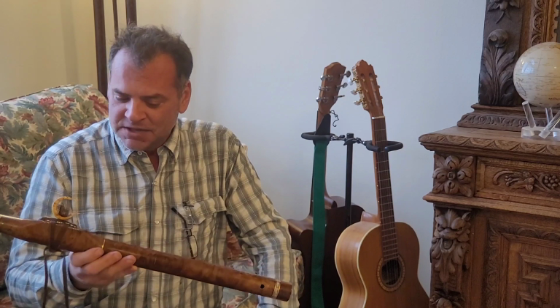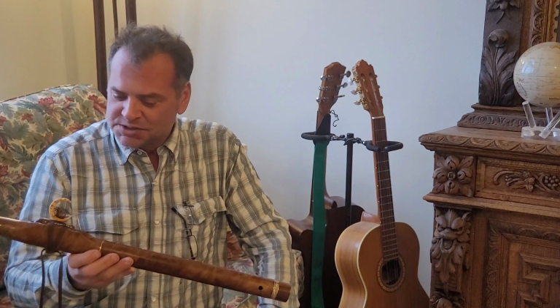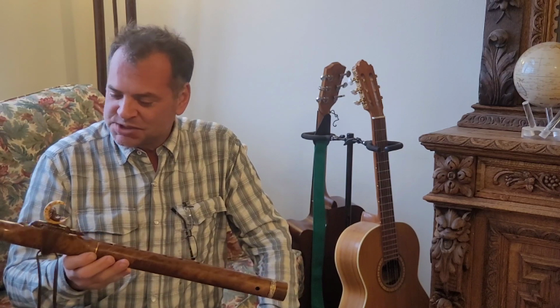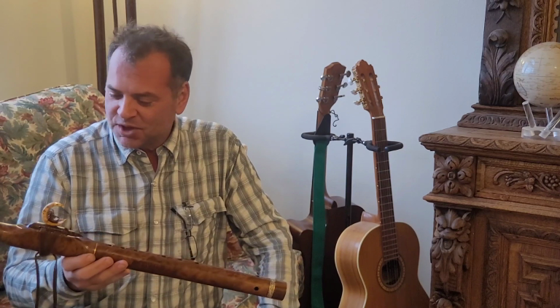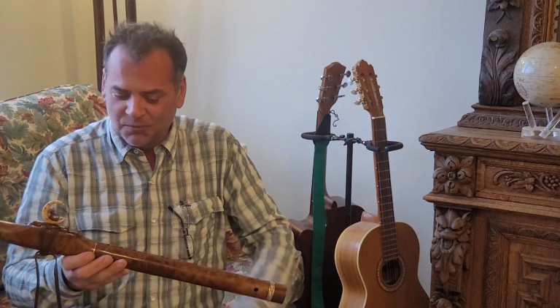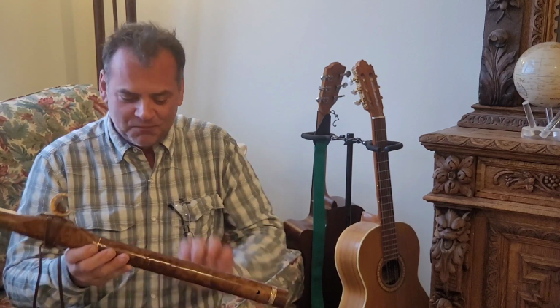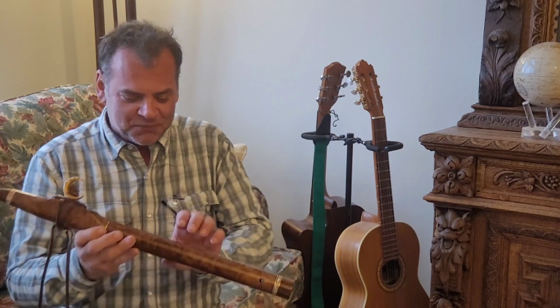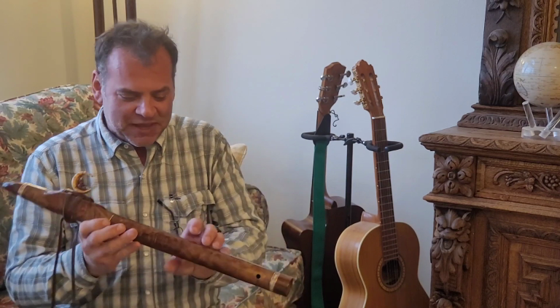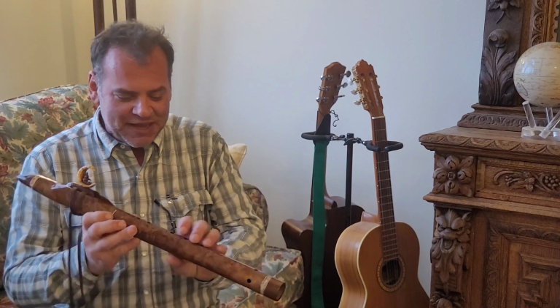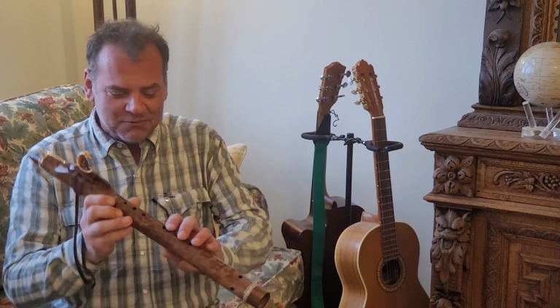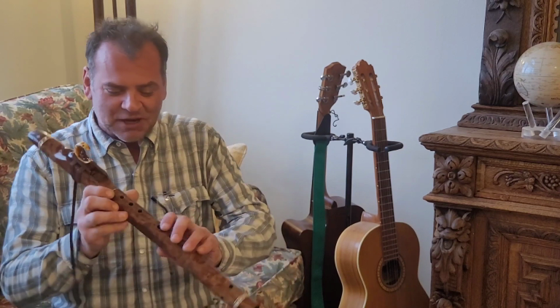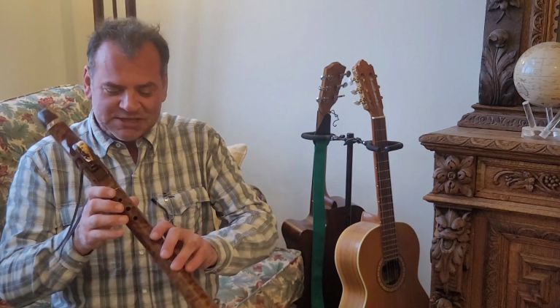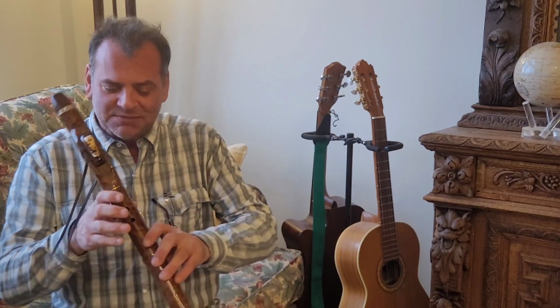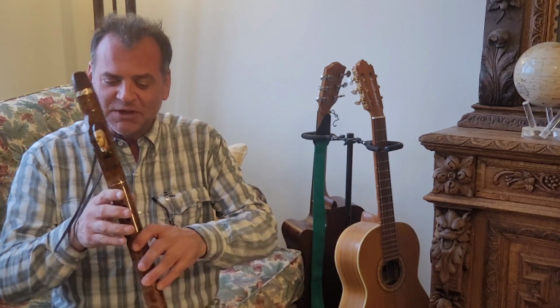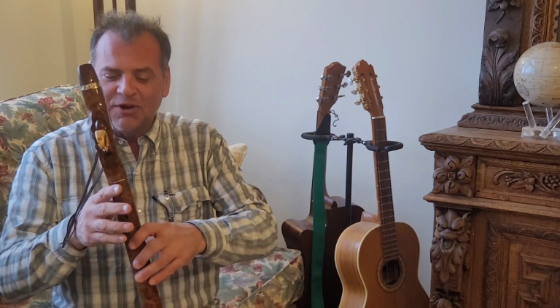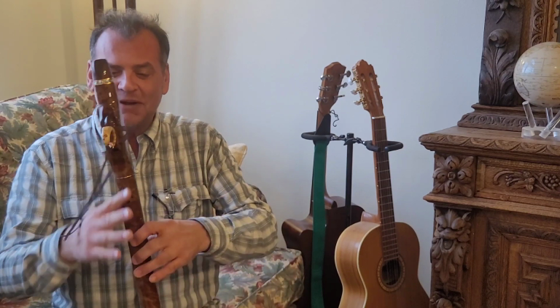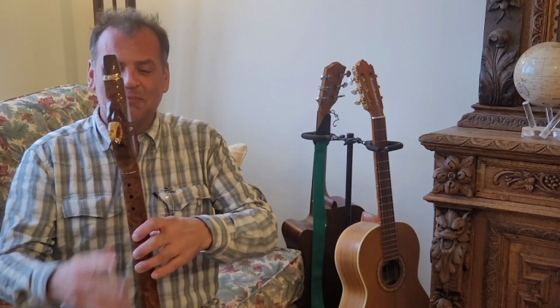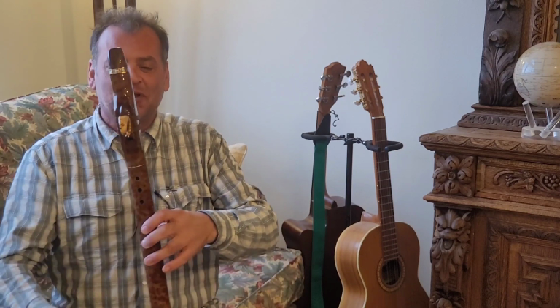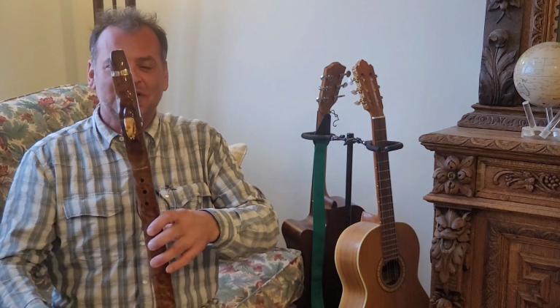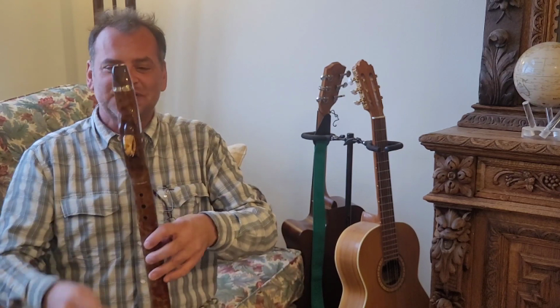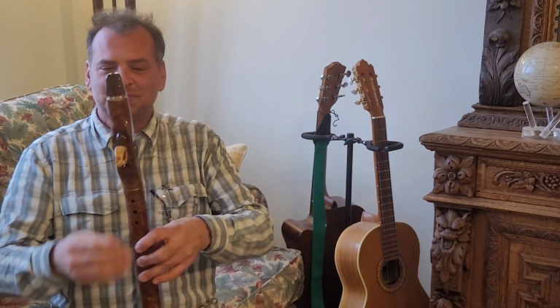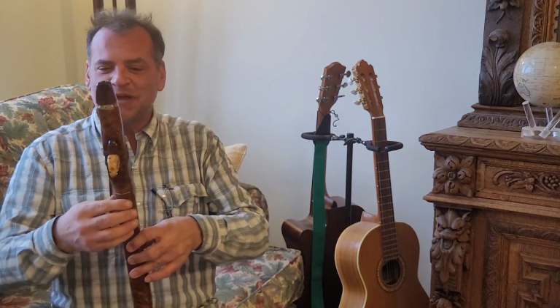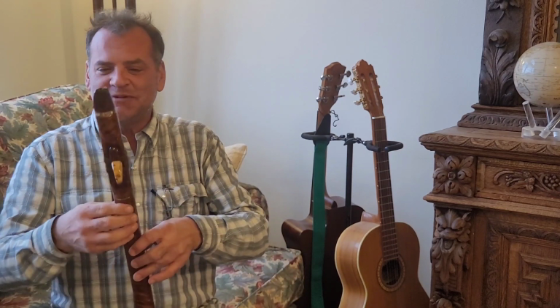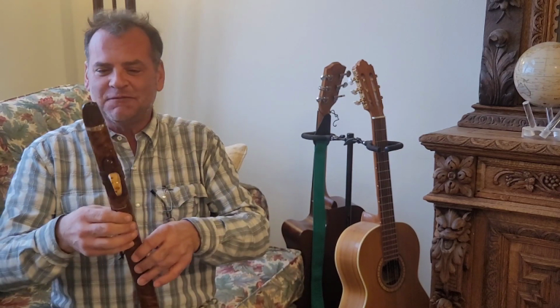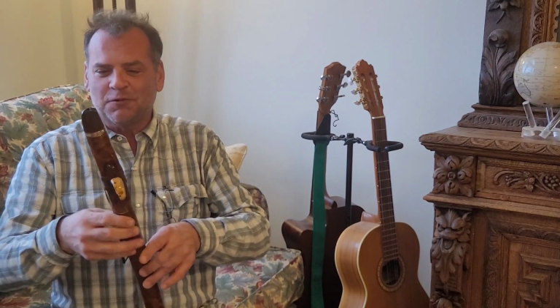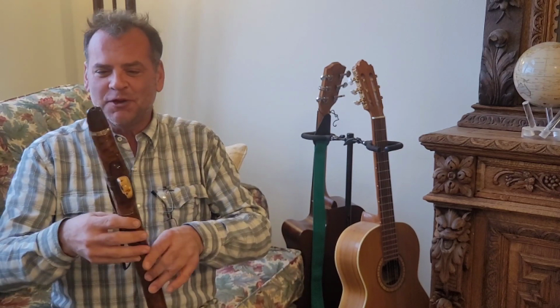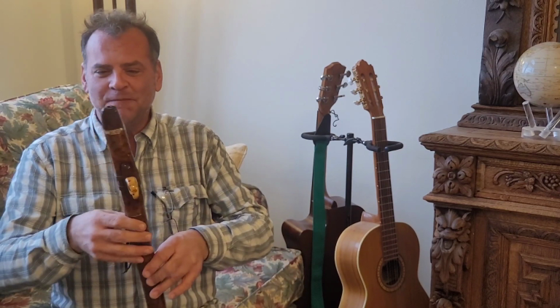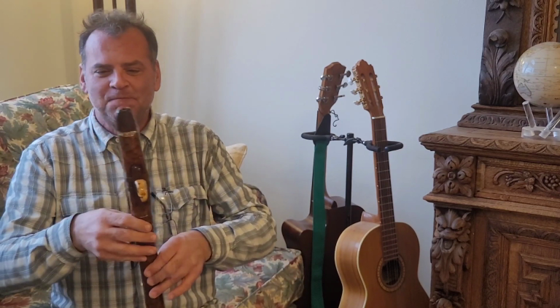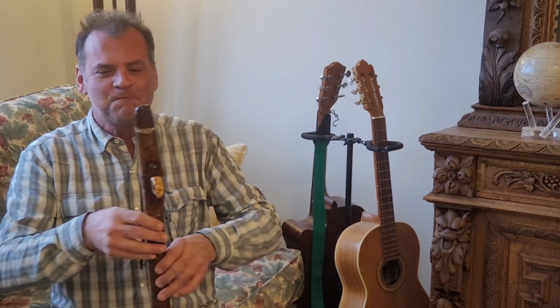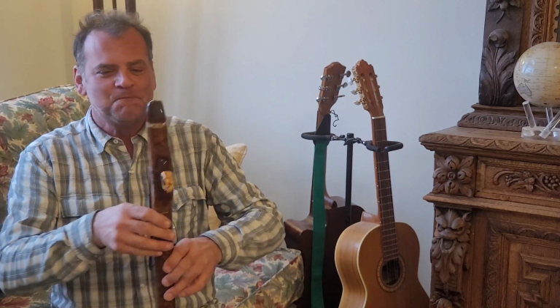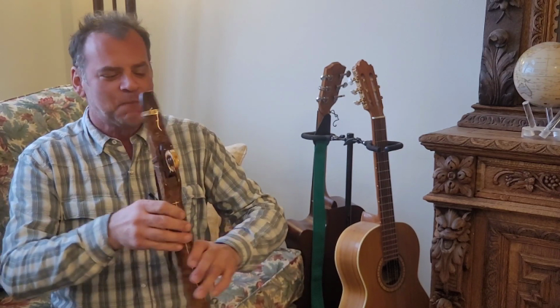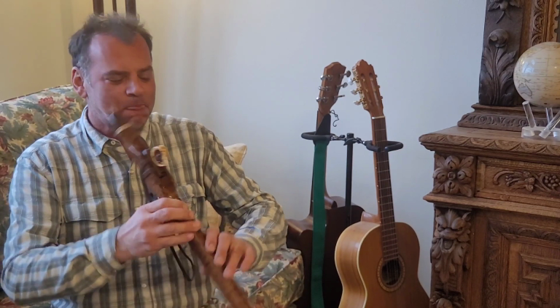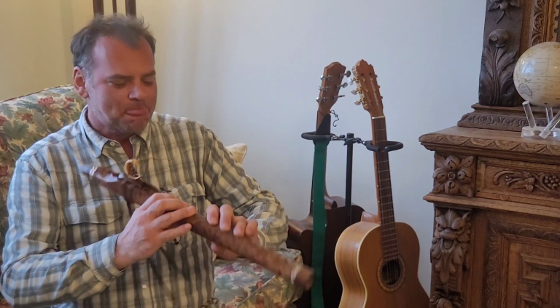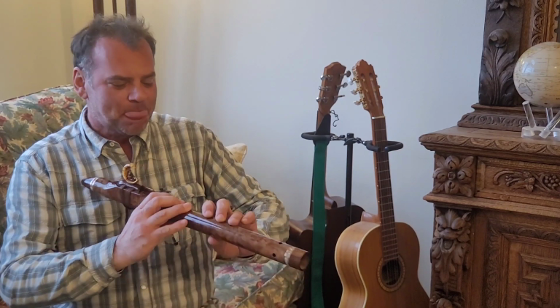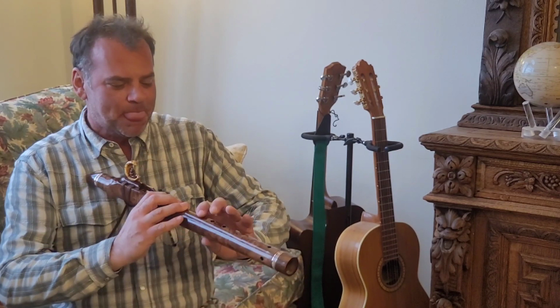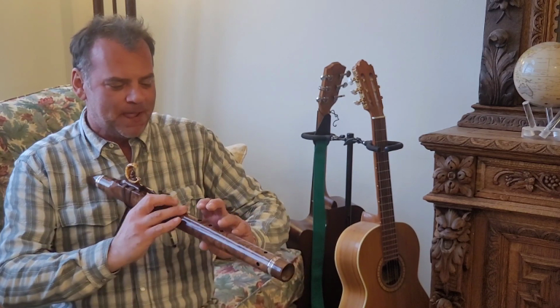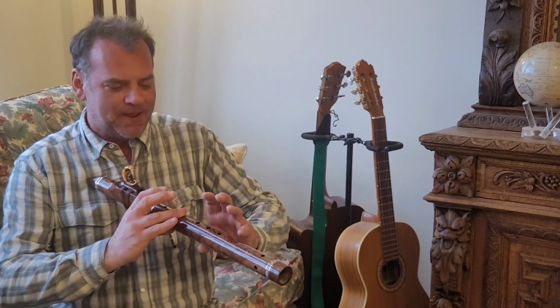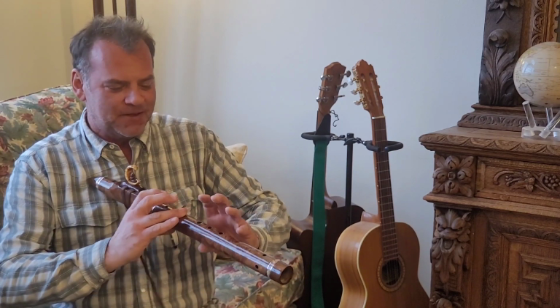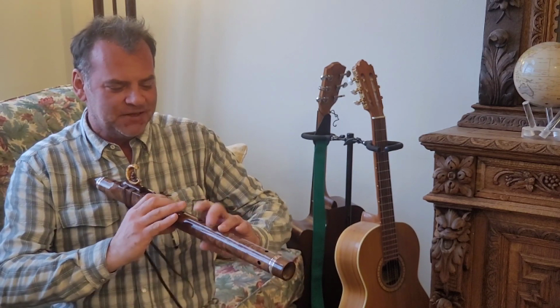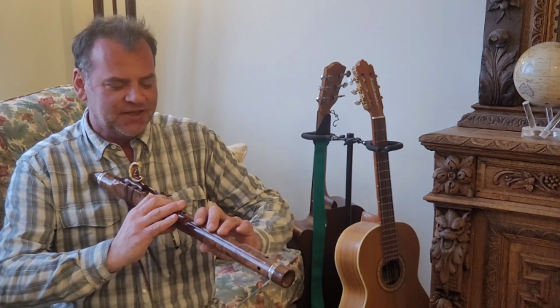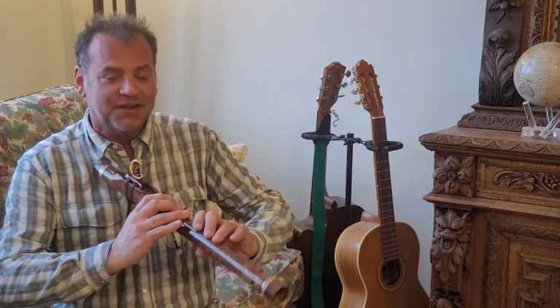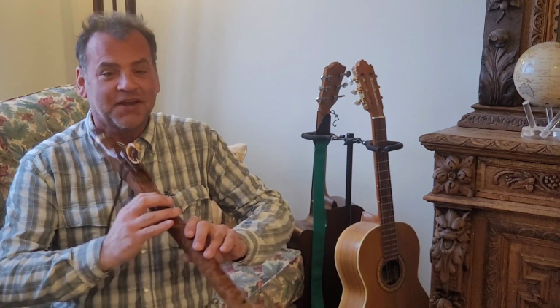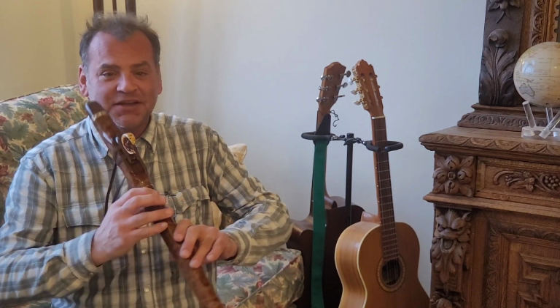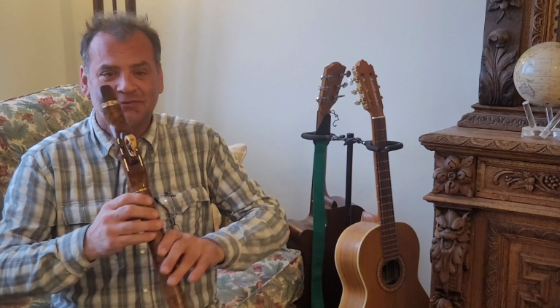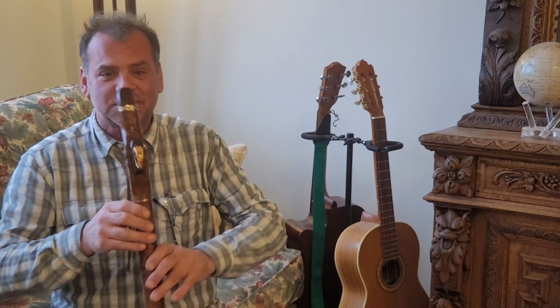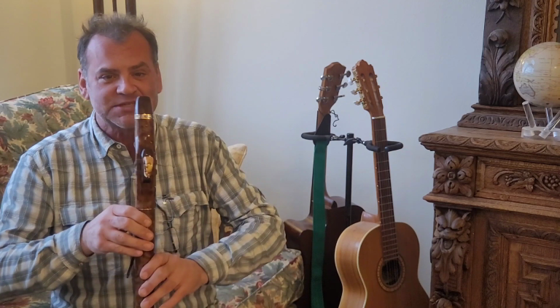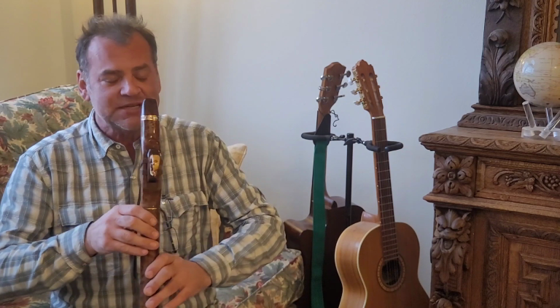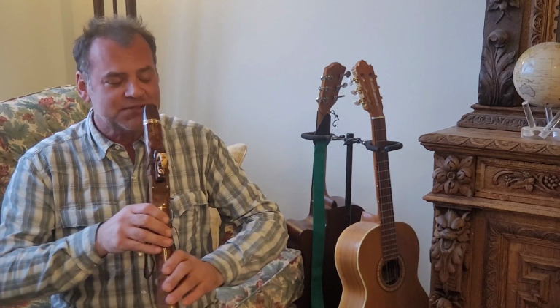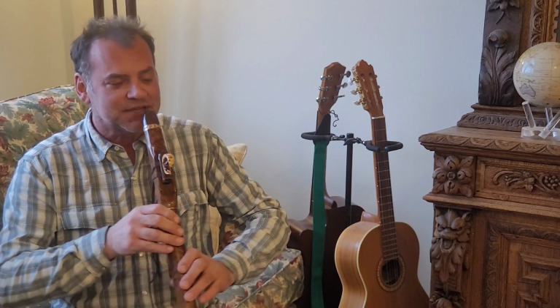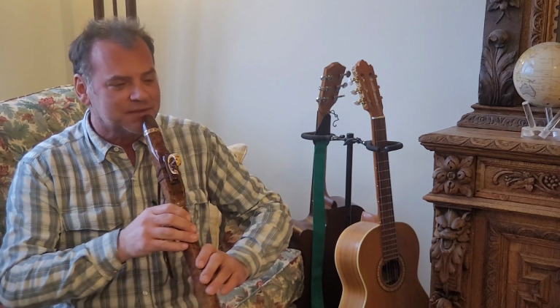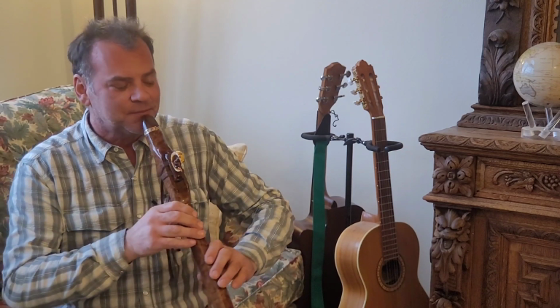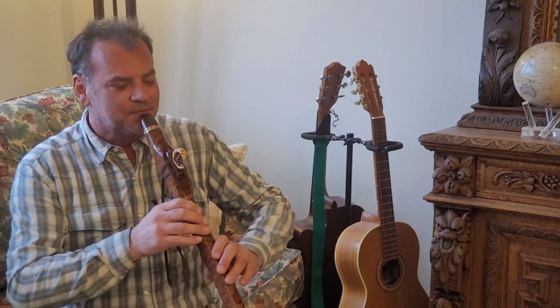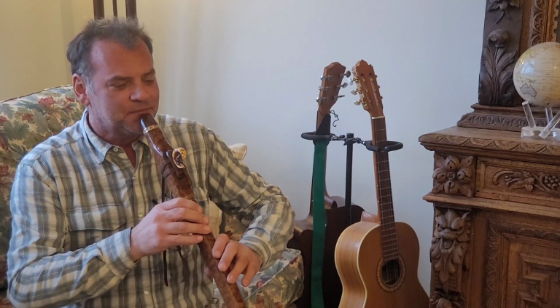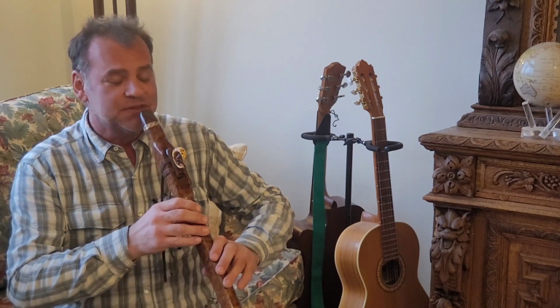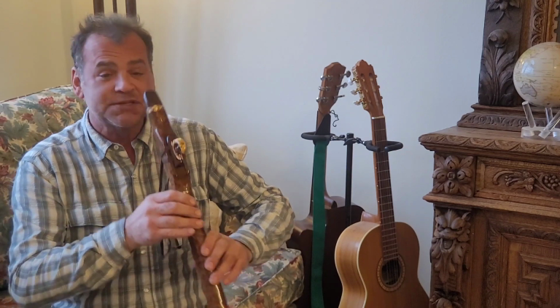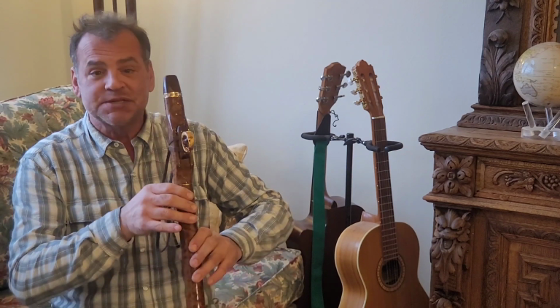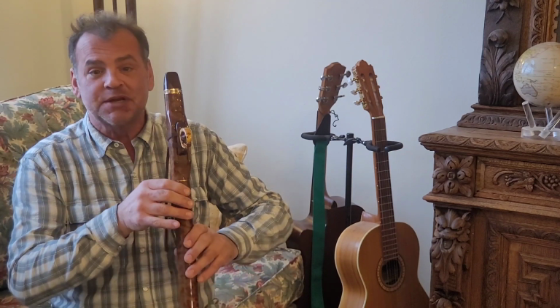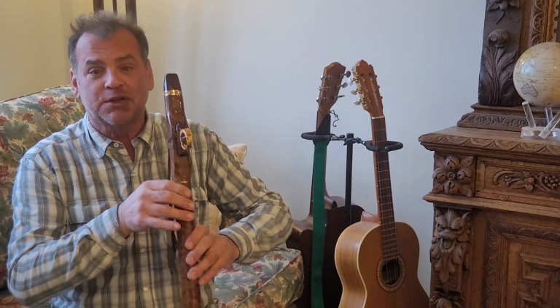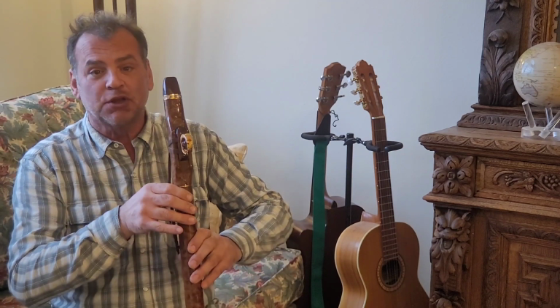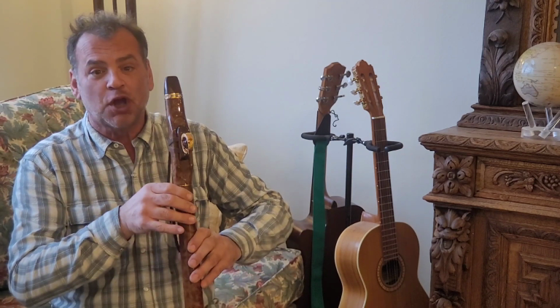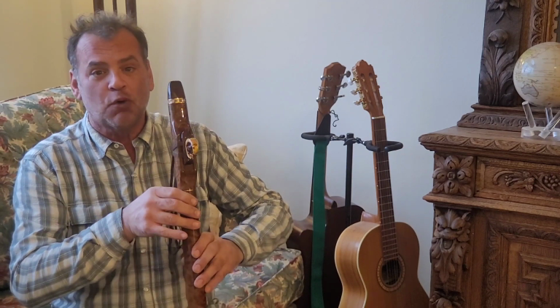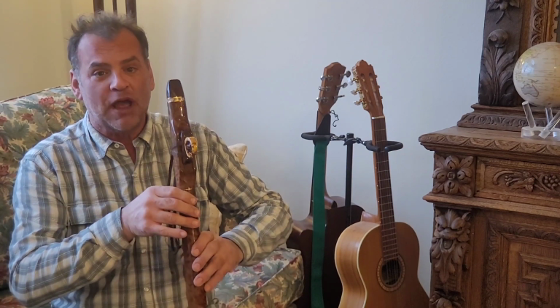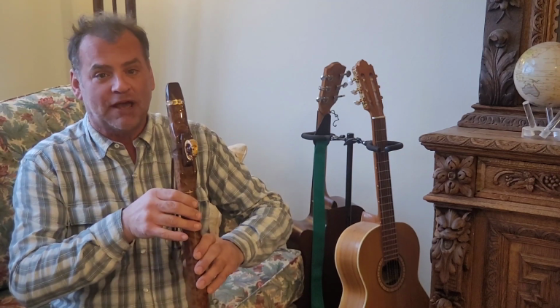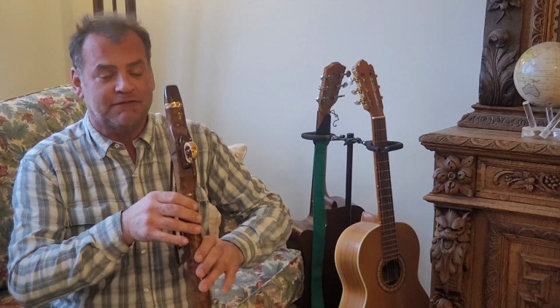Let me go ahead and play this baby for you, and you can get an idea of what it sounds like. This is in a low F.